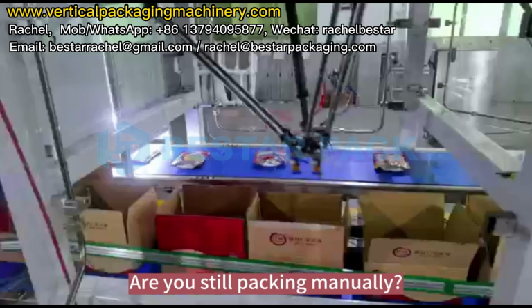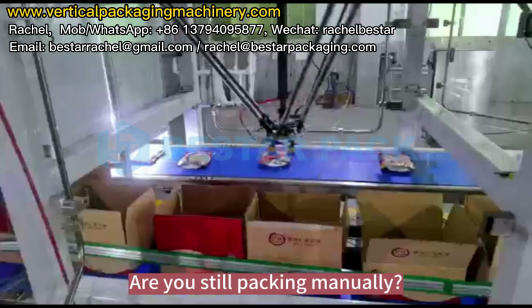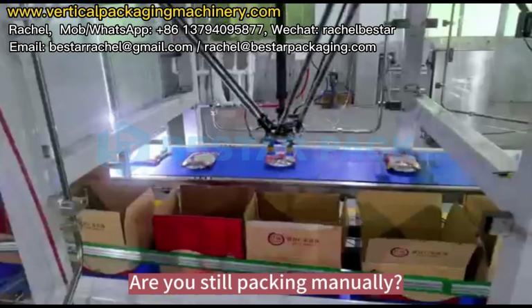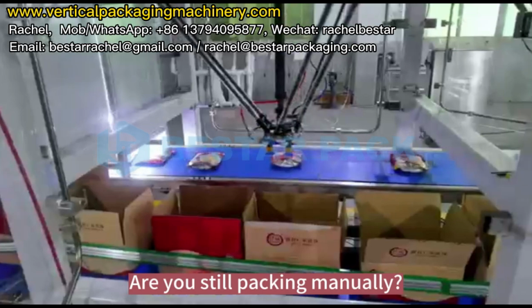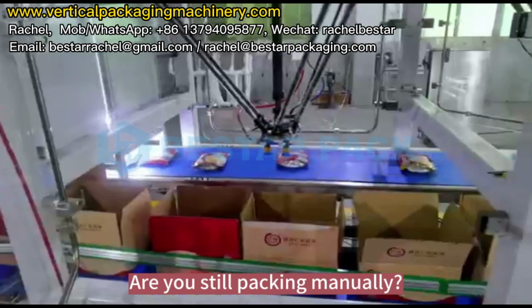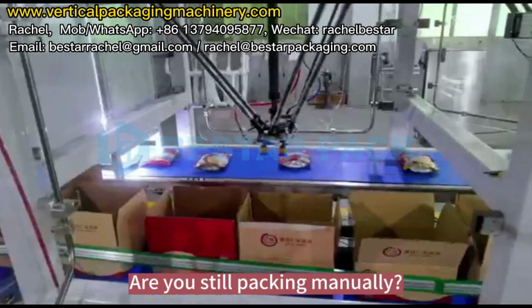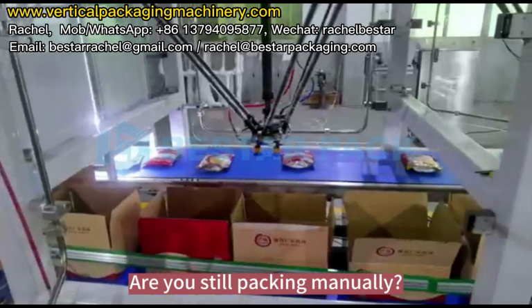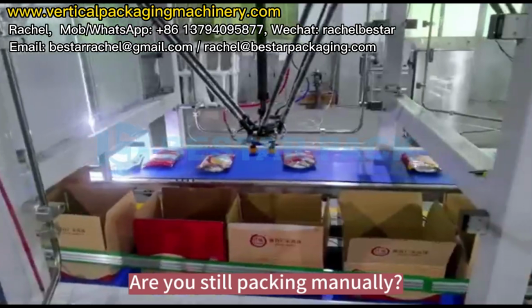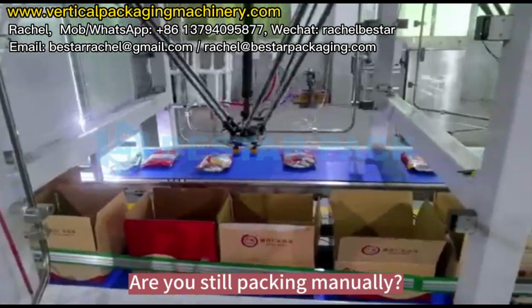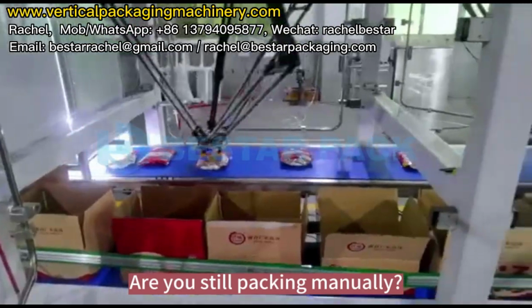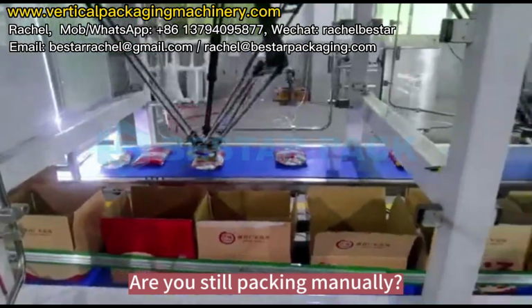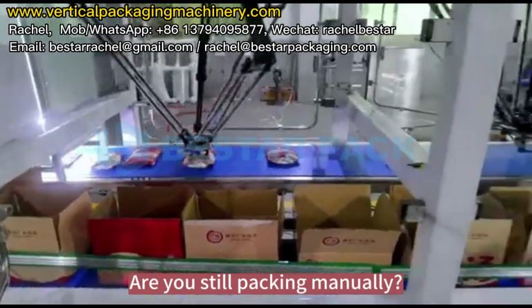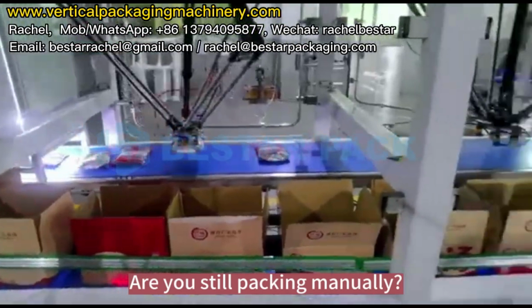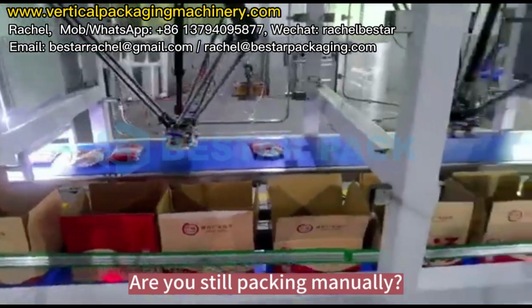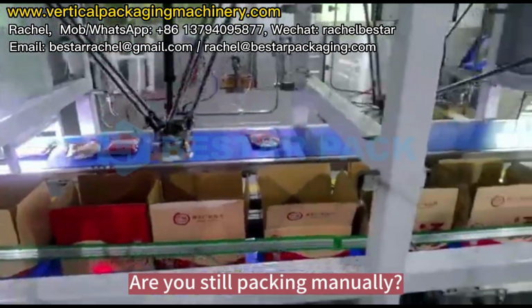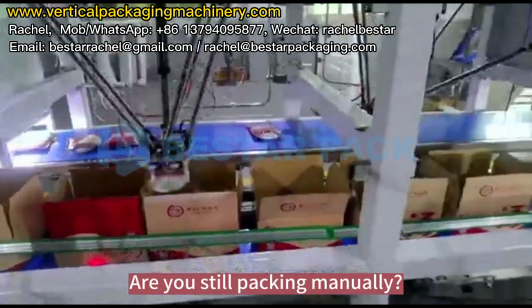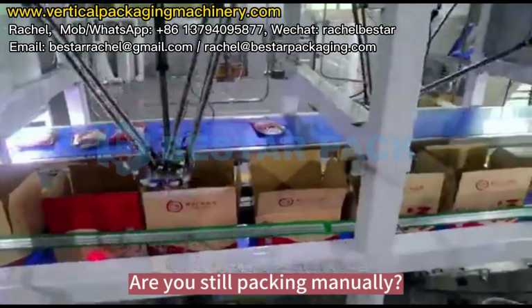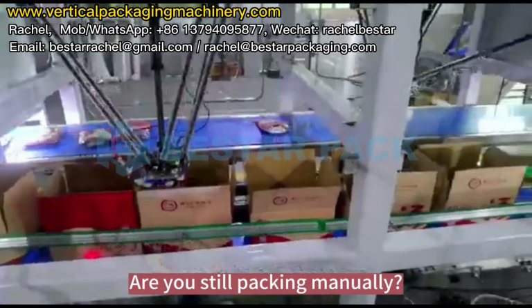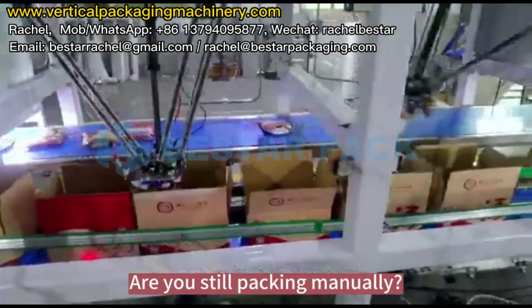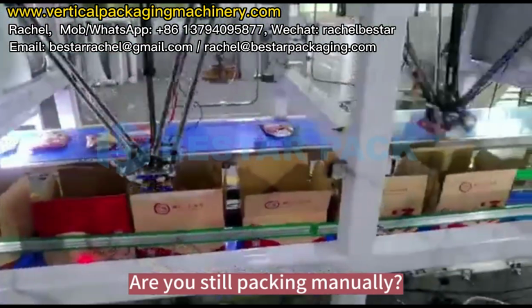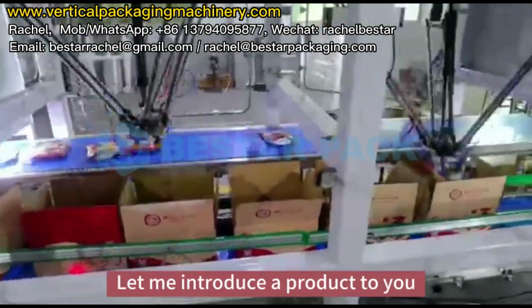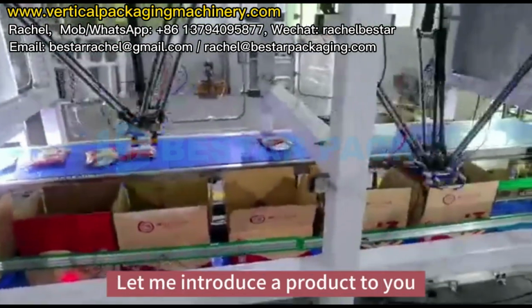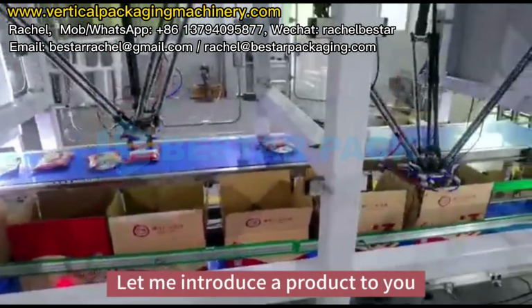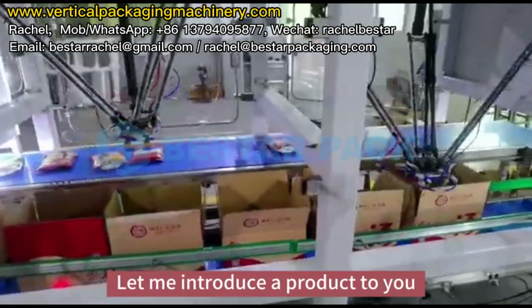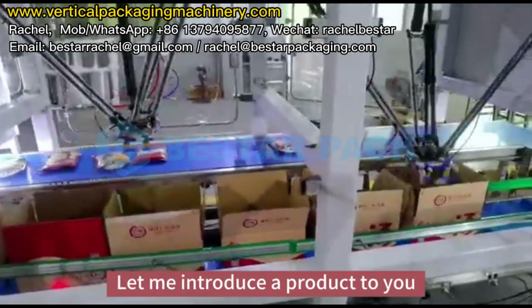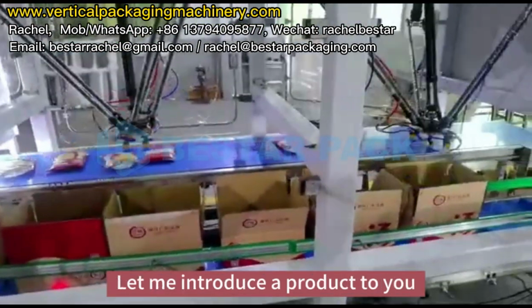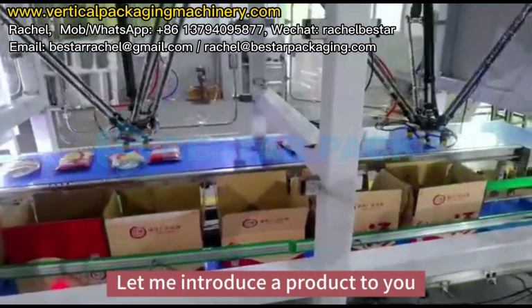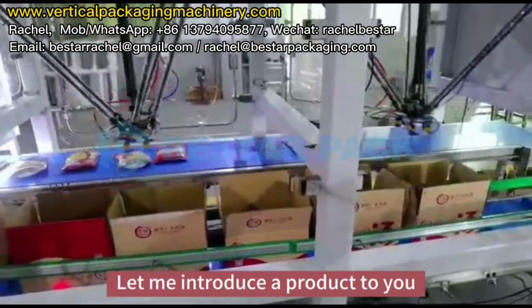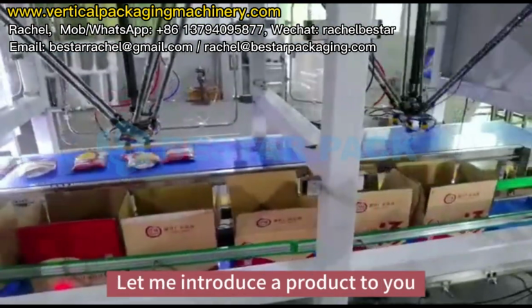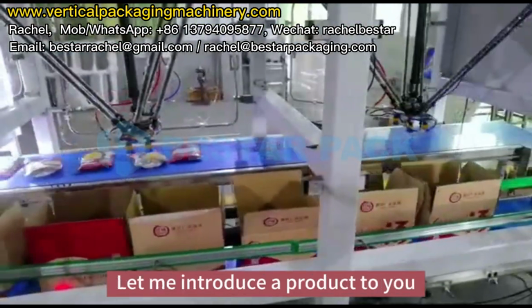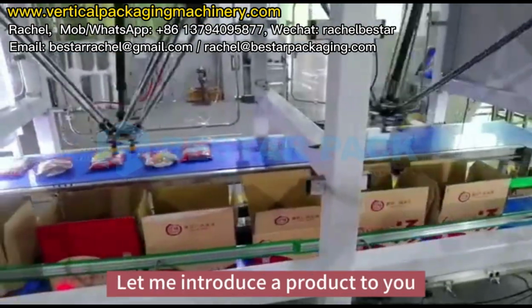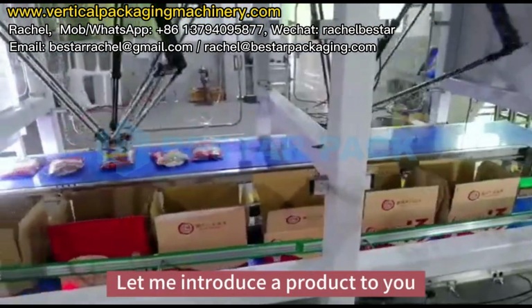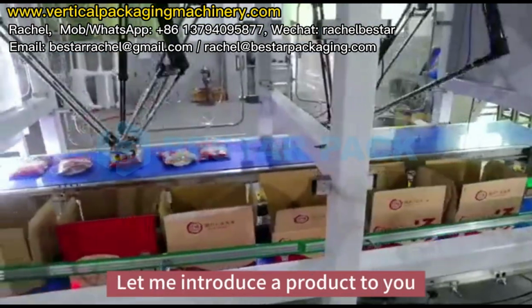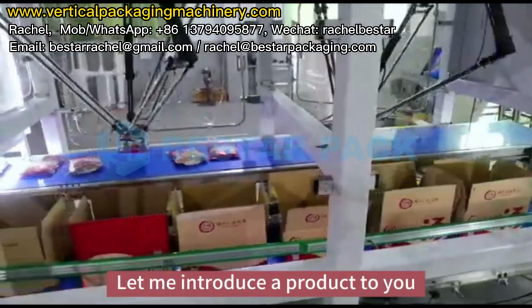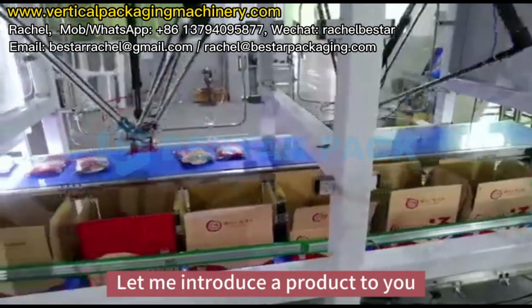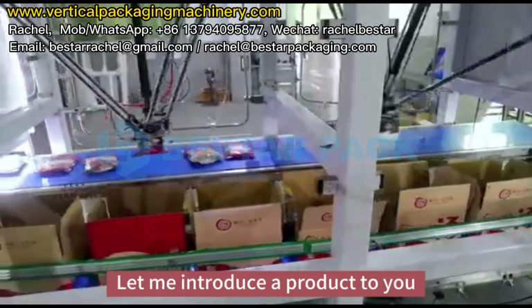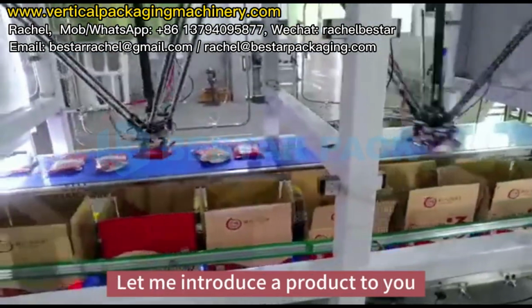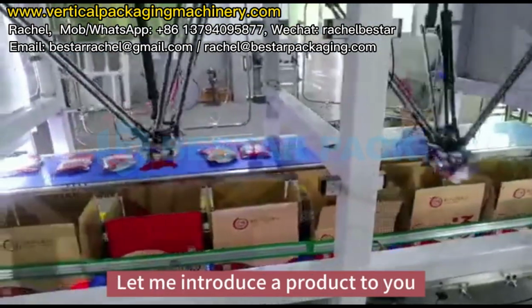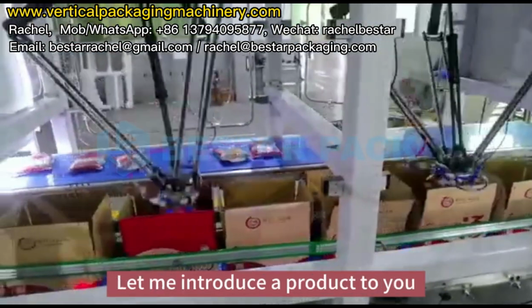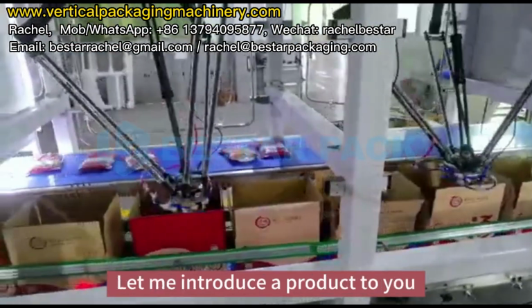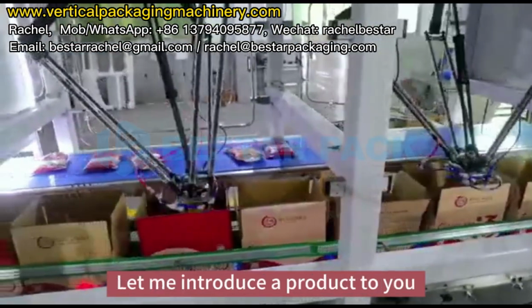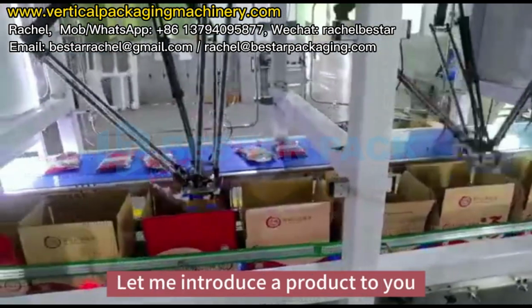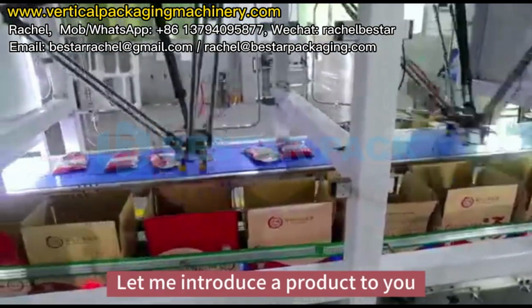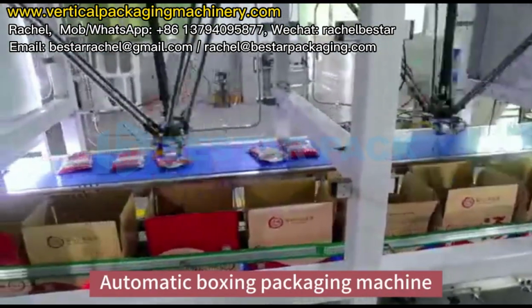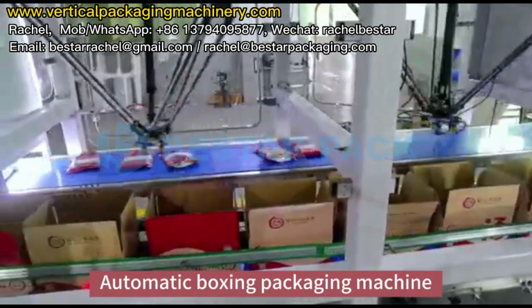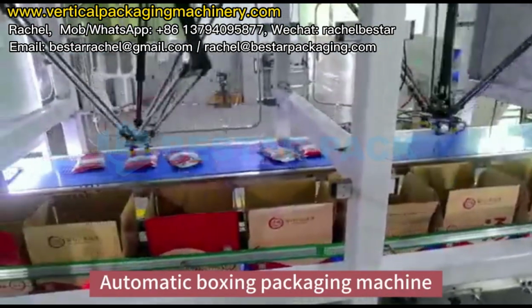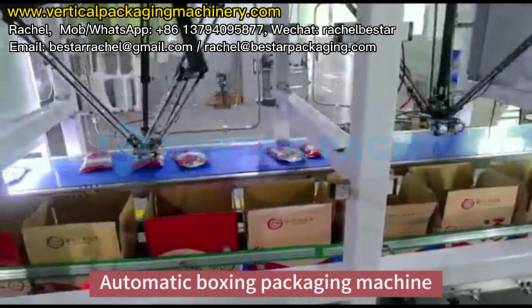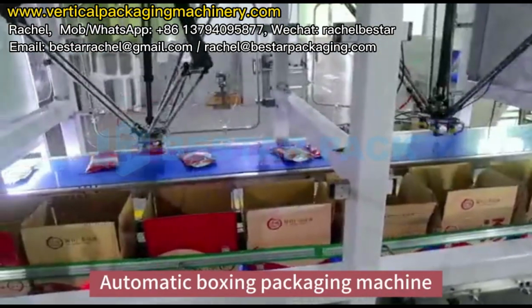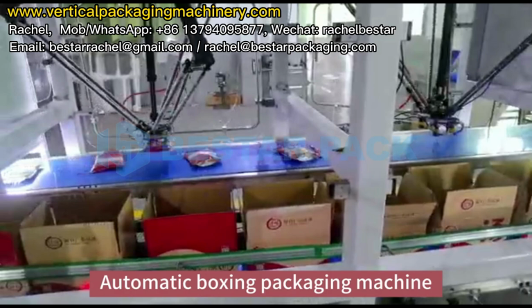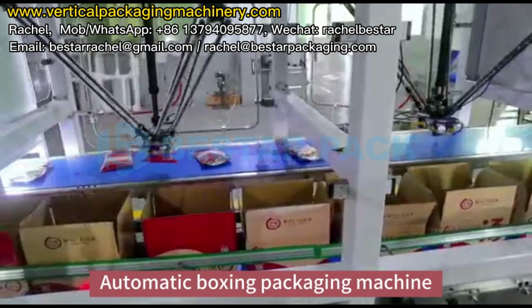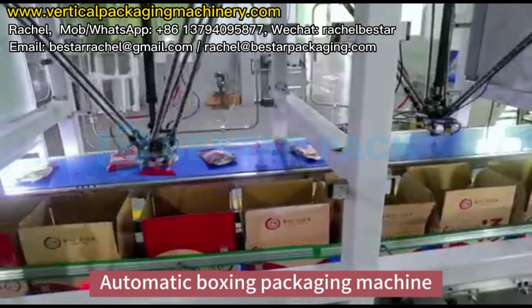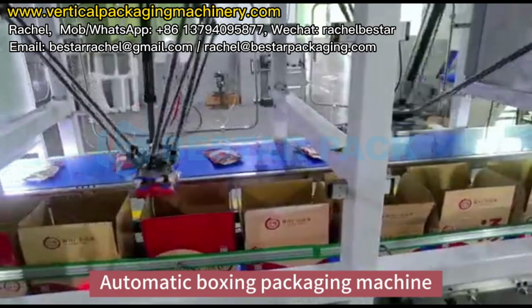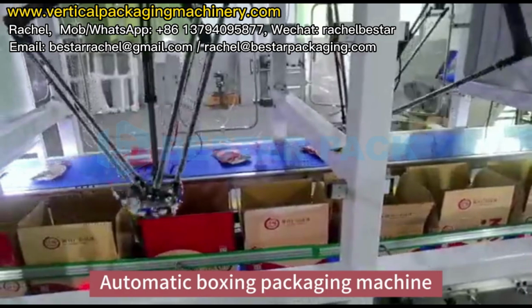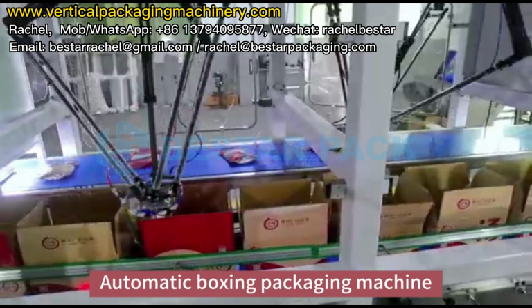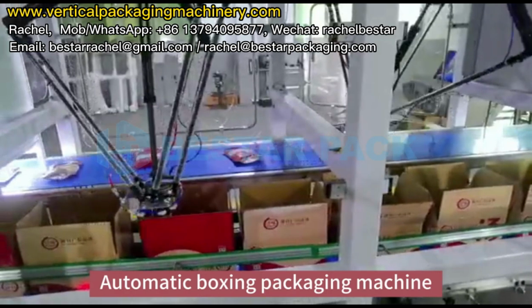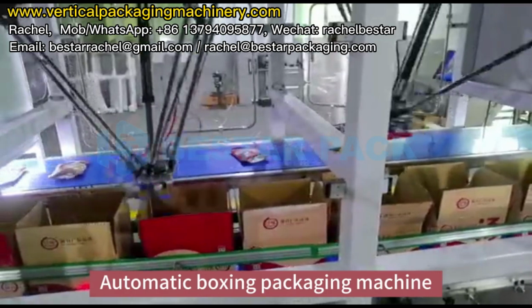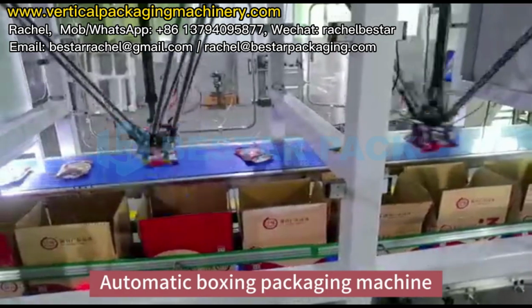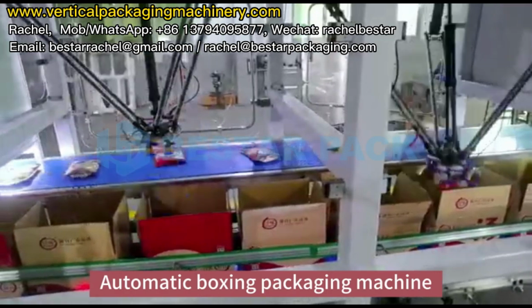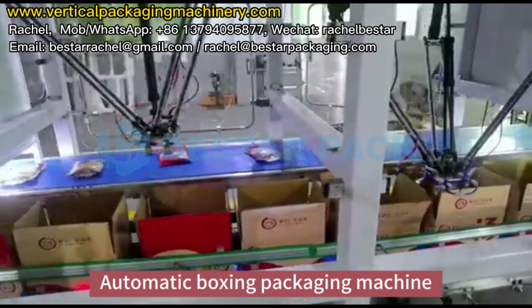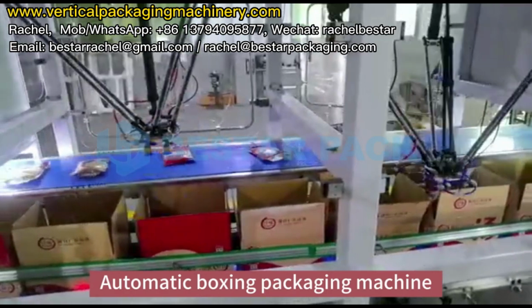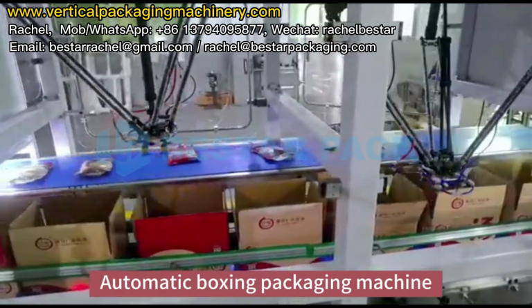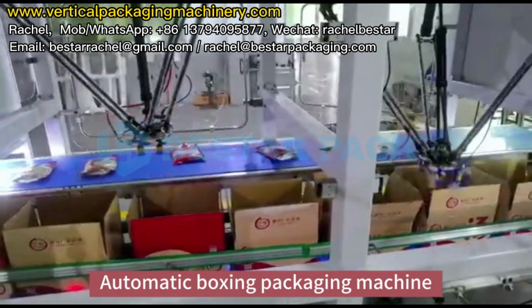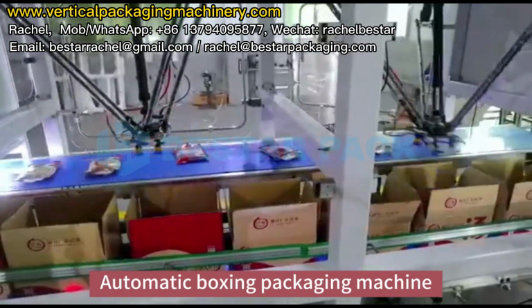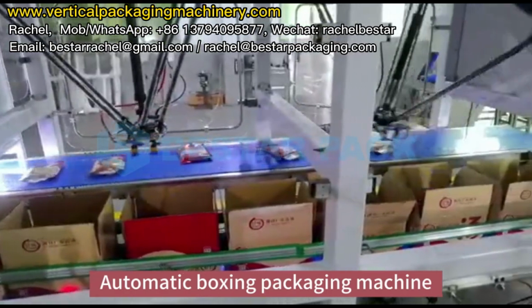Are you still packing manually? Let me introduce a product to you: the Automatic Boxing Packaging Machine.